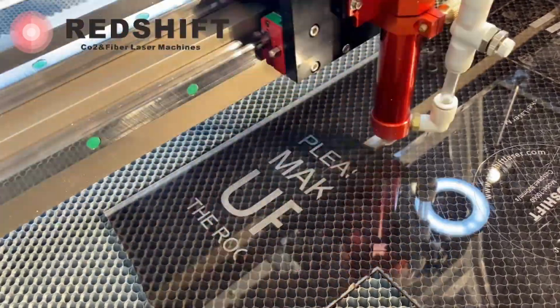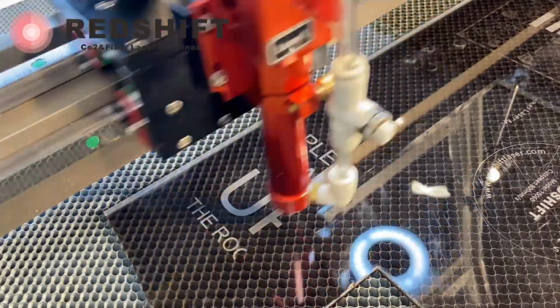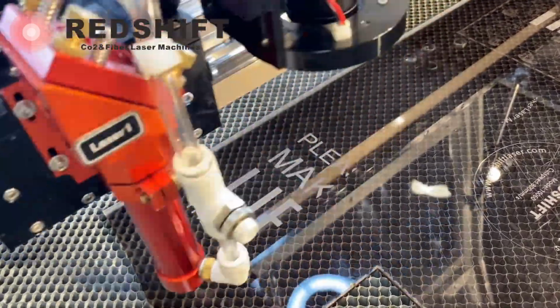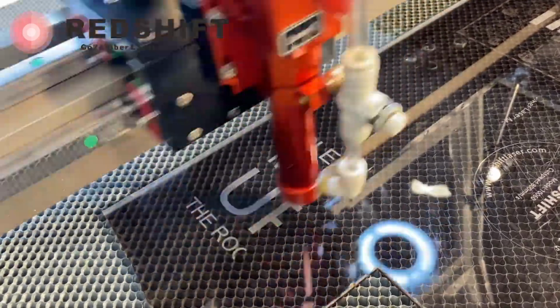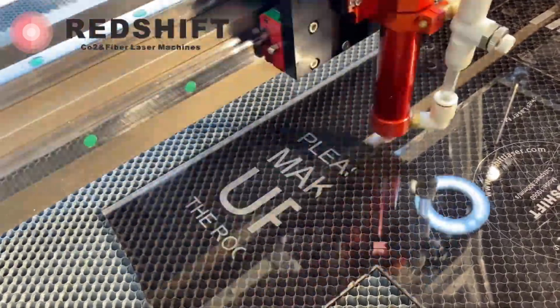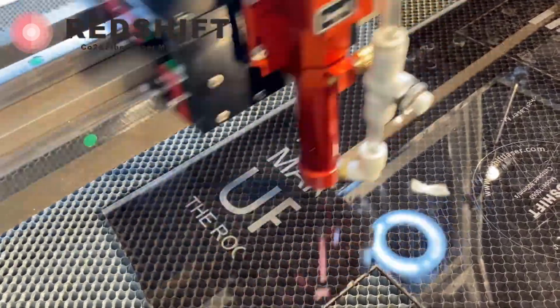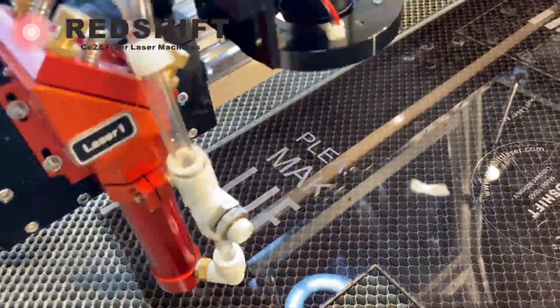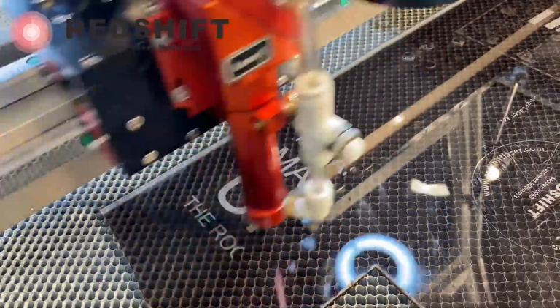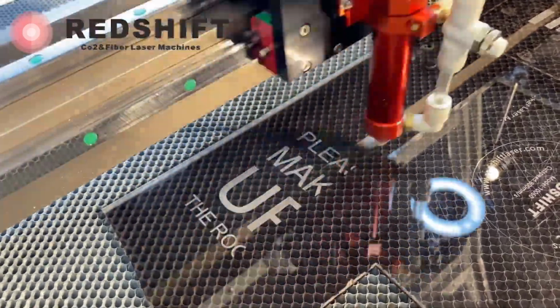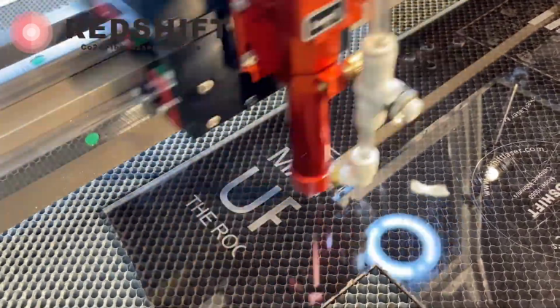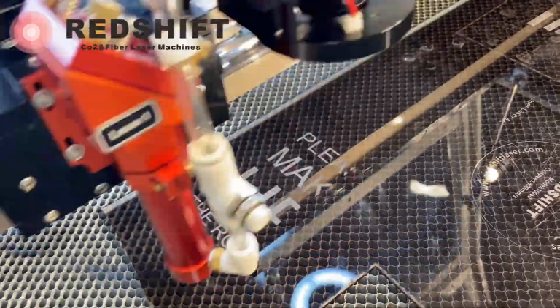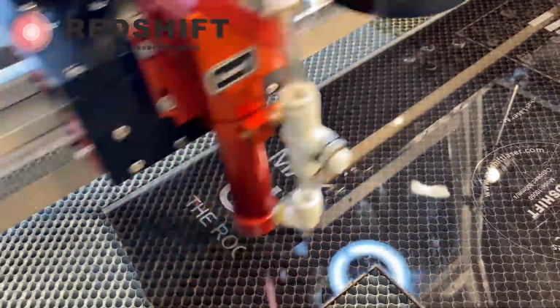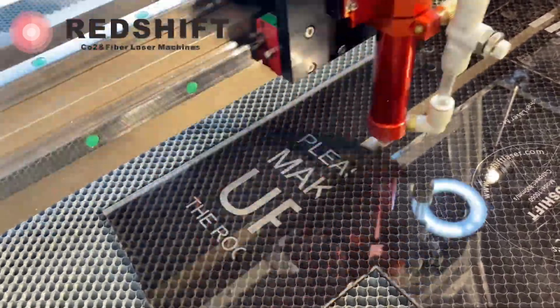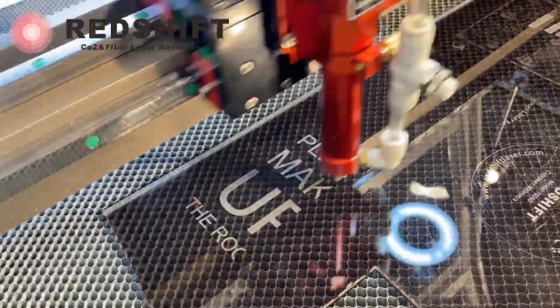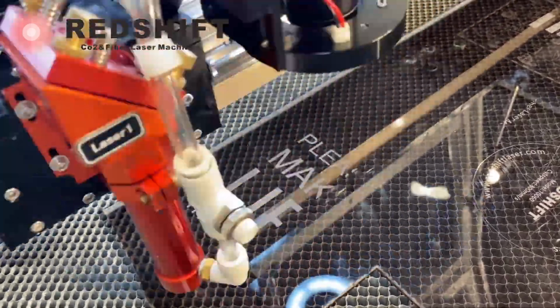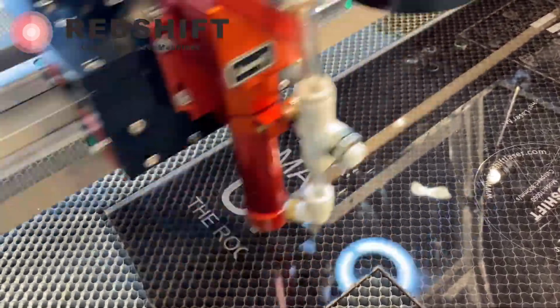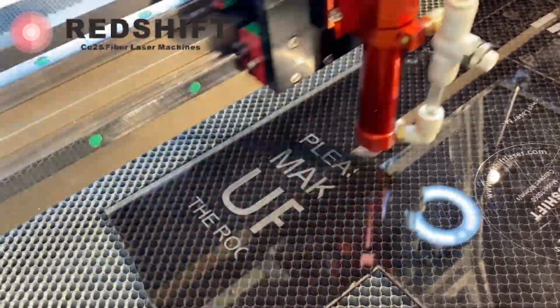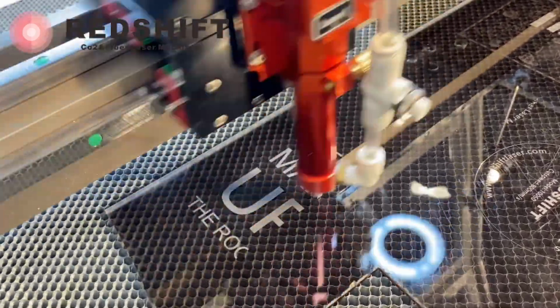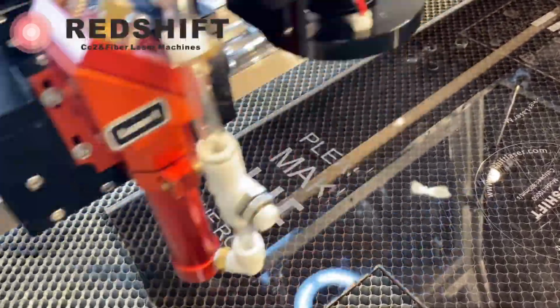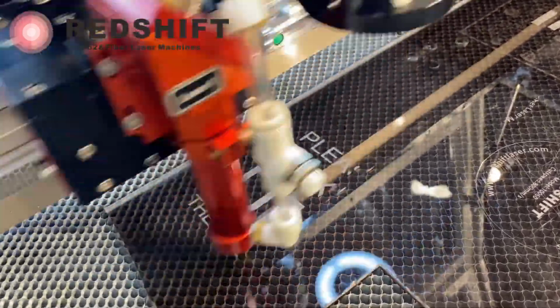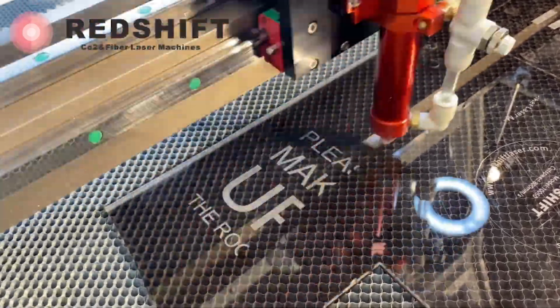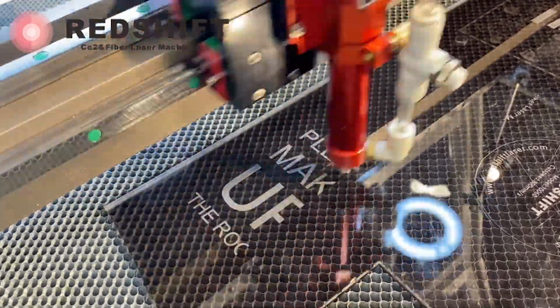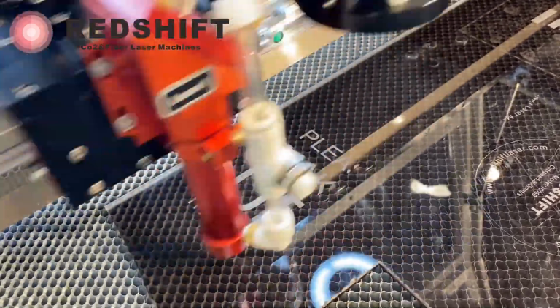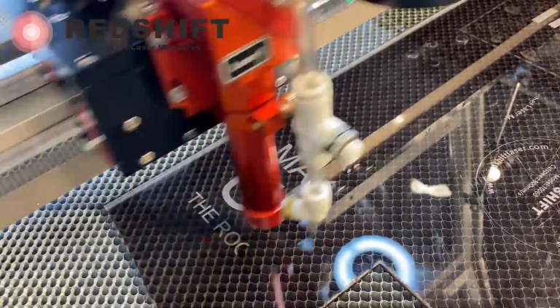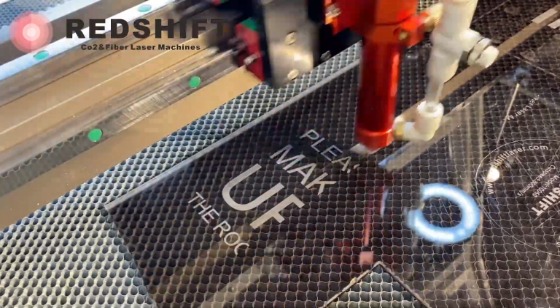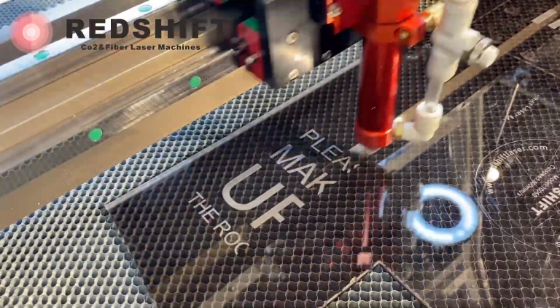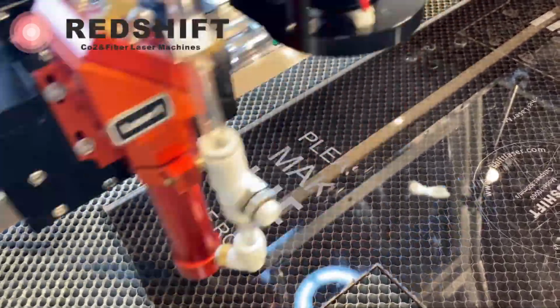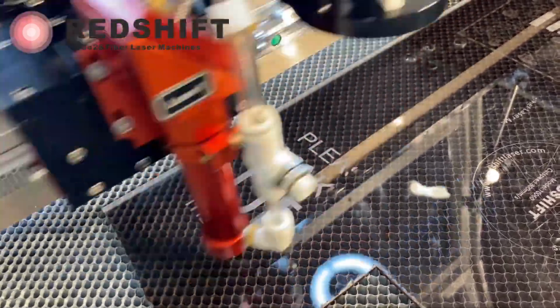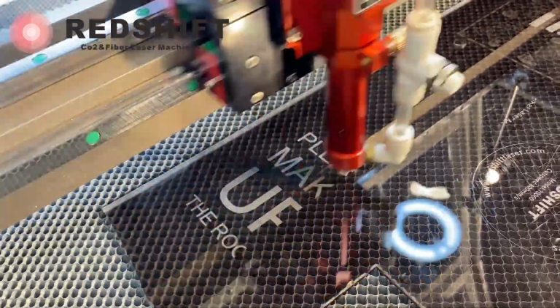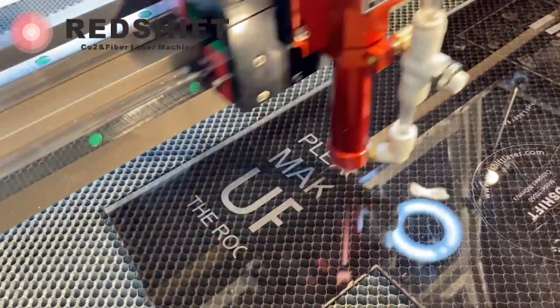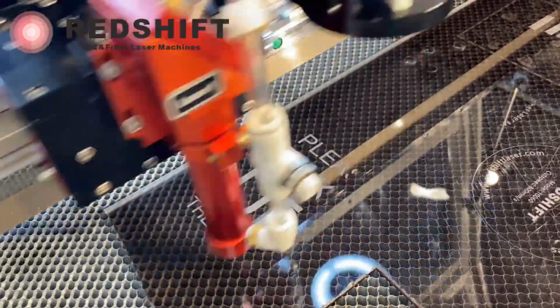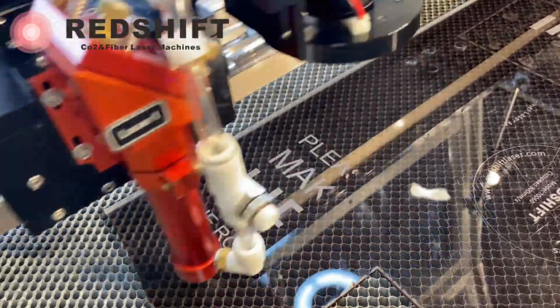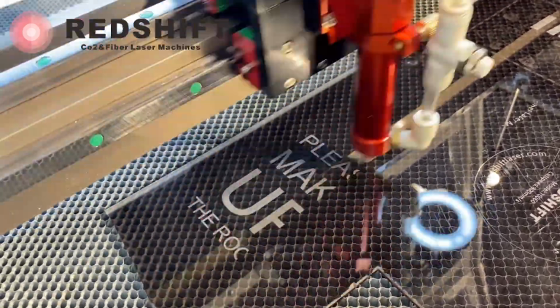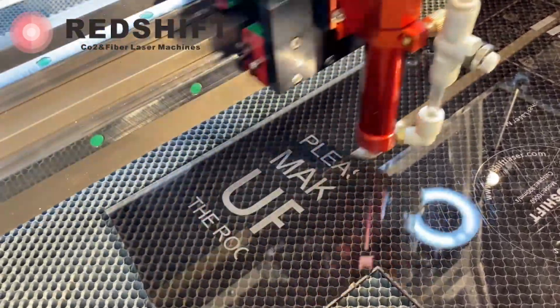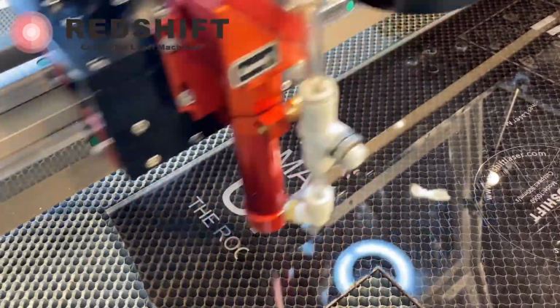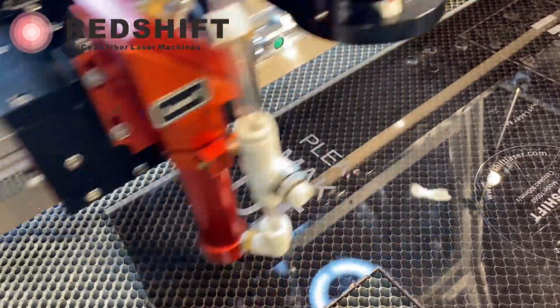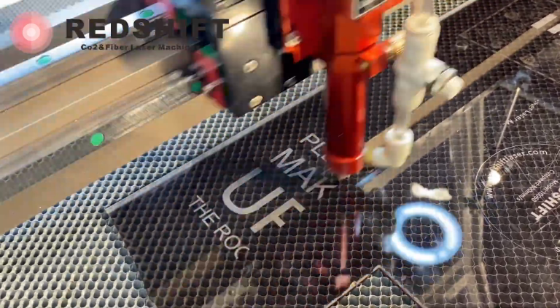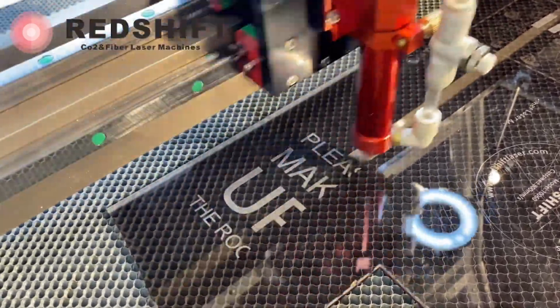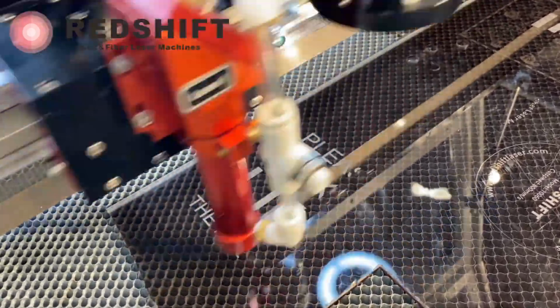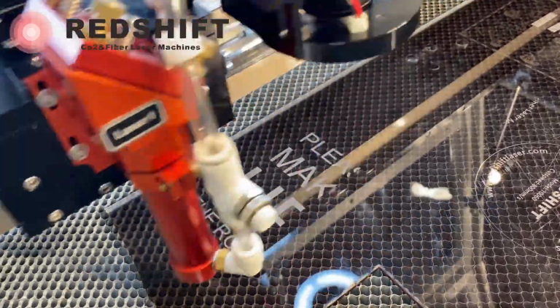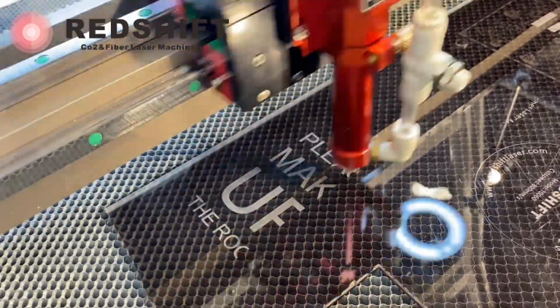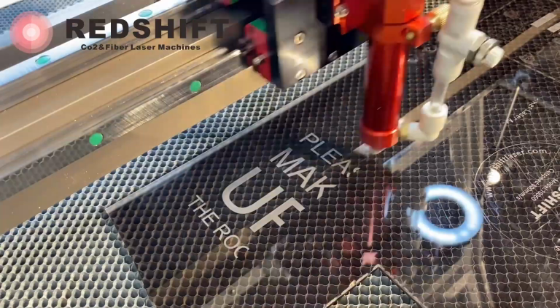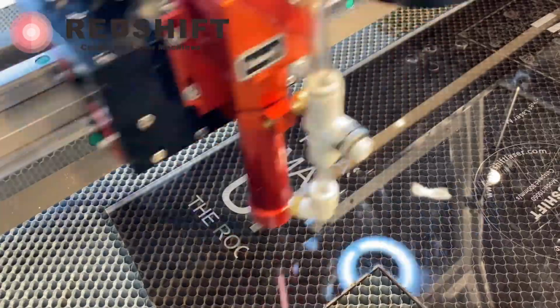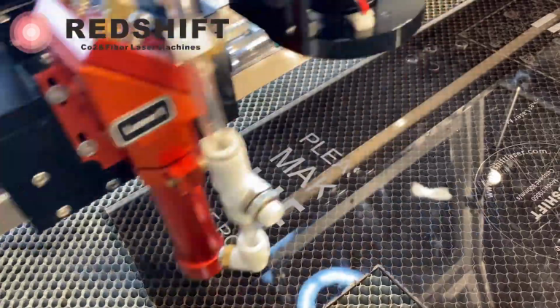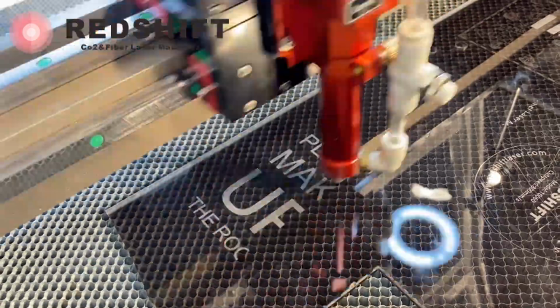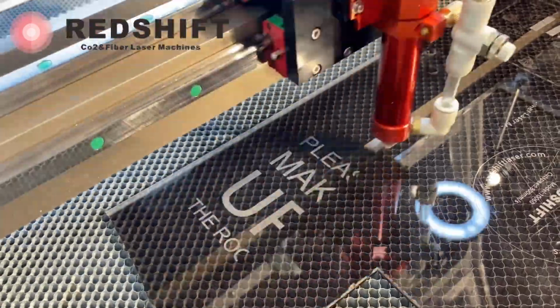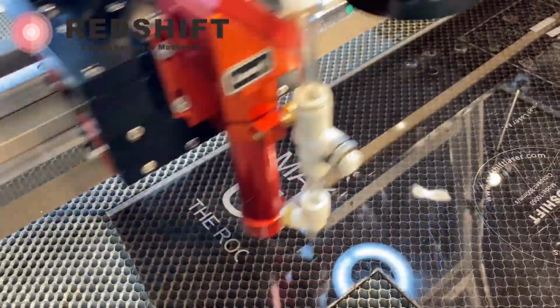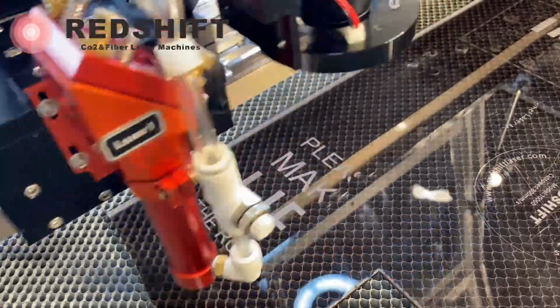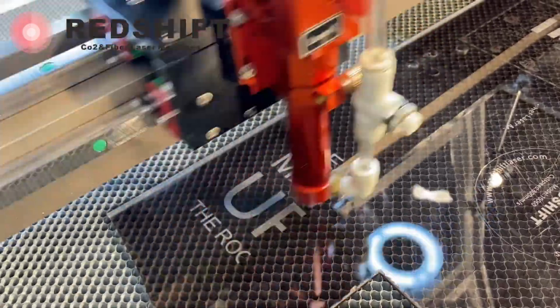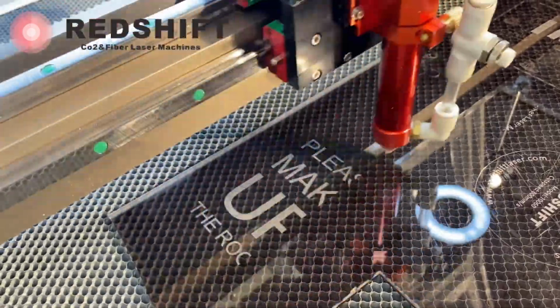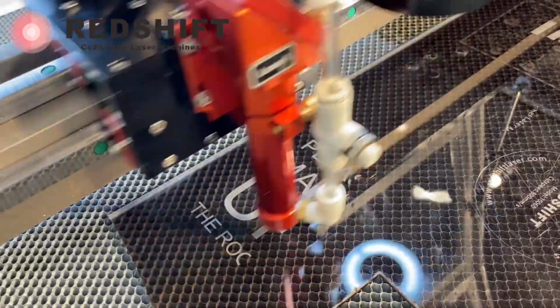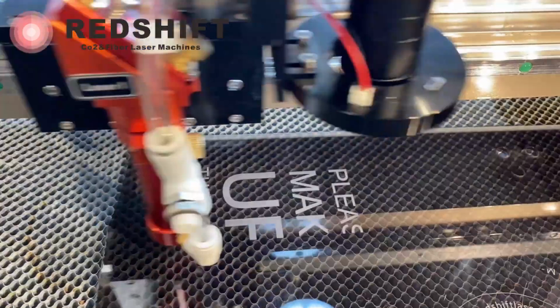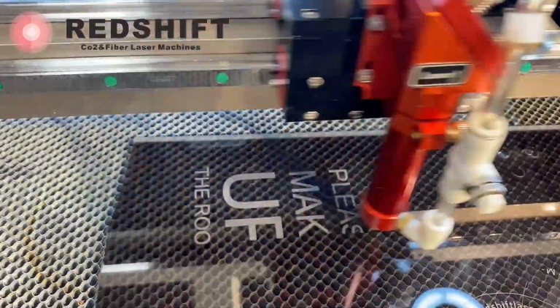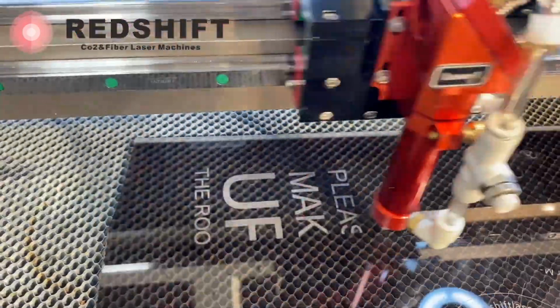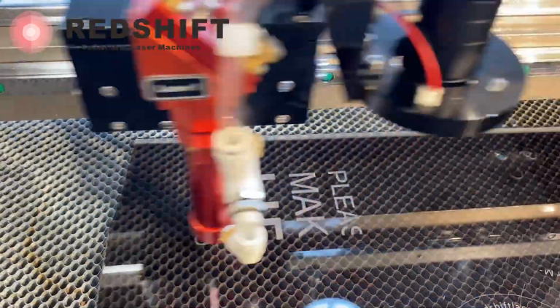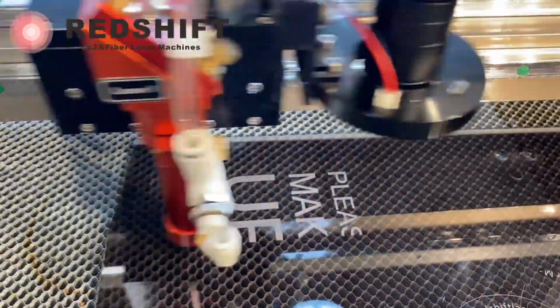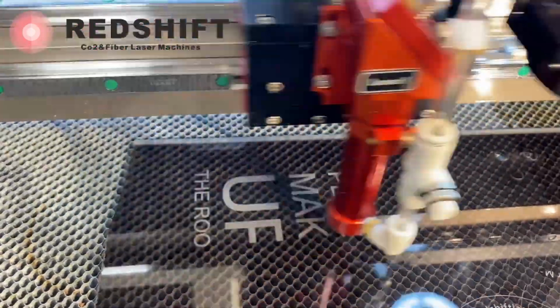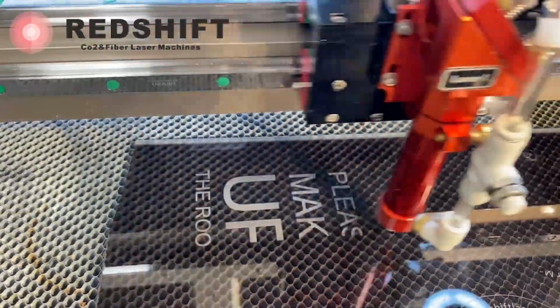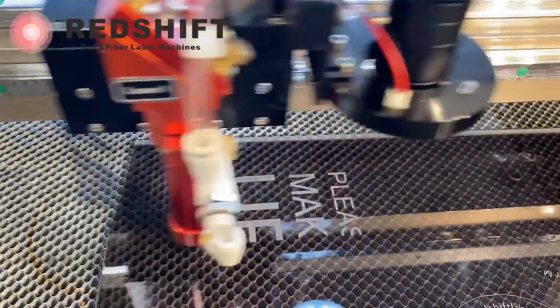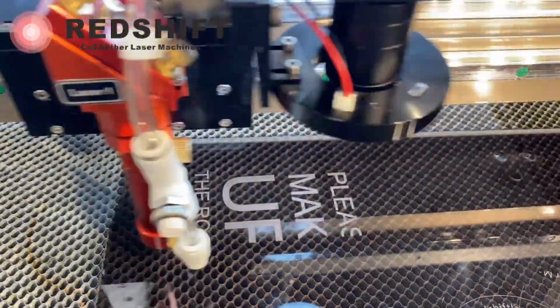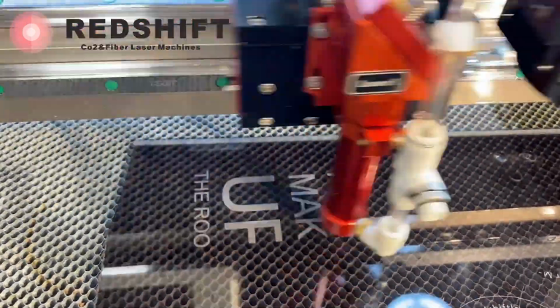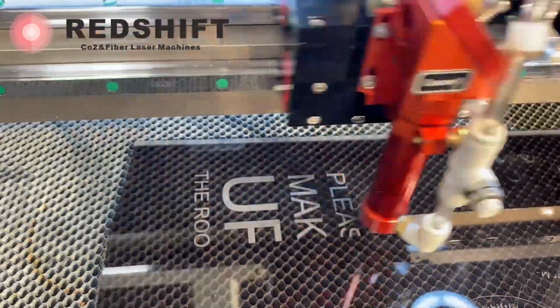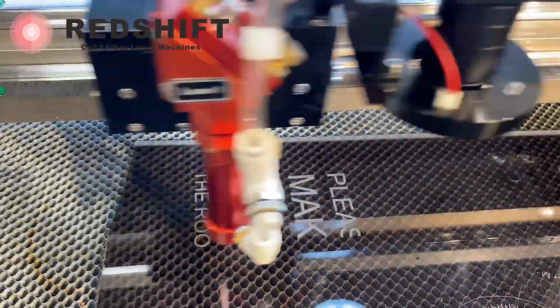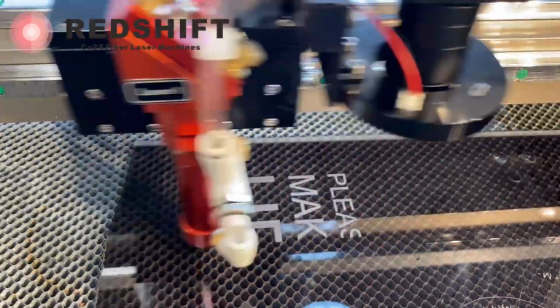You can choose to engrave text, logos, numbers, or even very small graphics. The possibilities are endless.